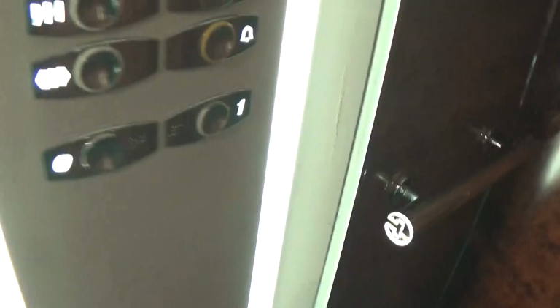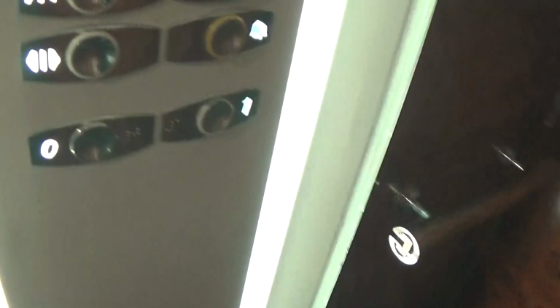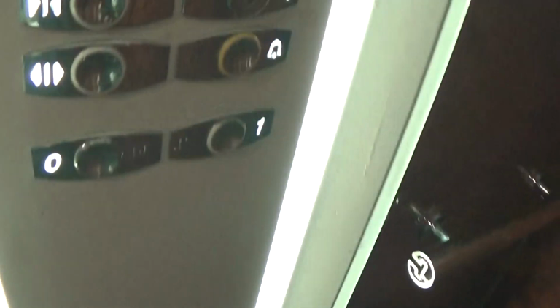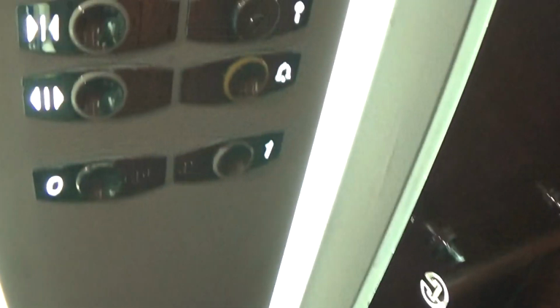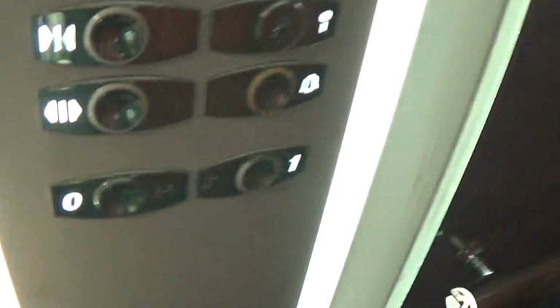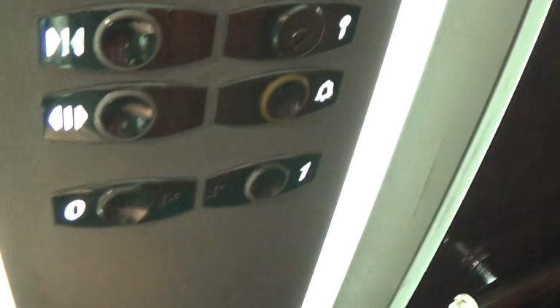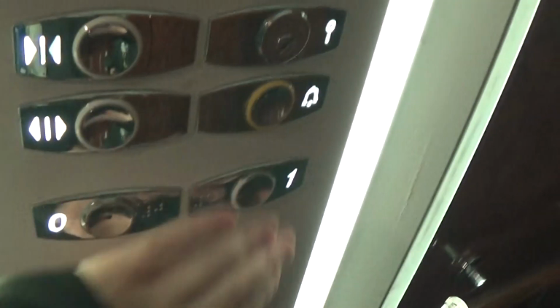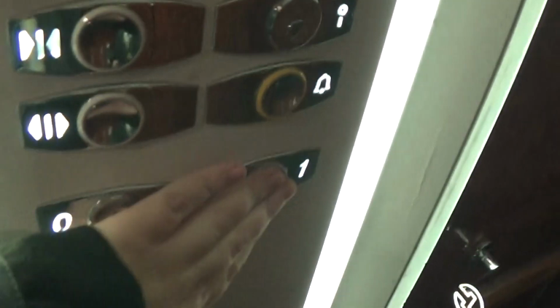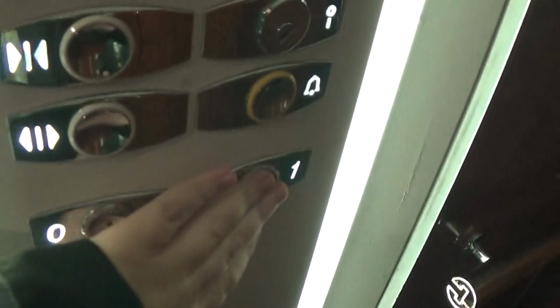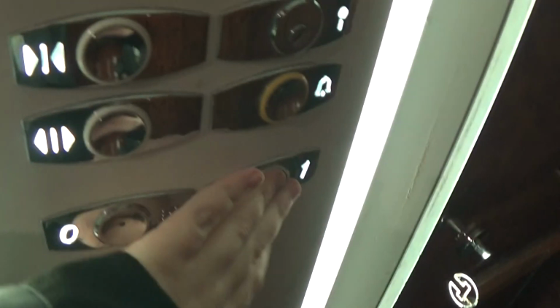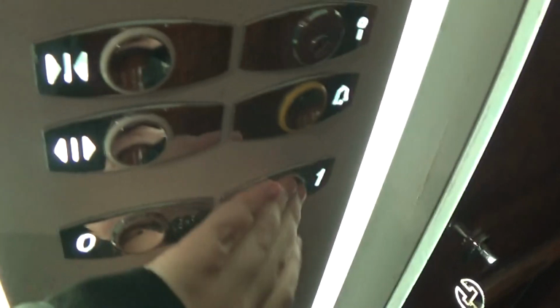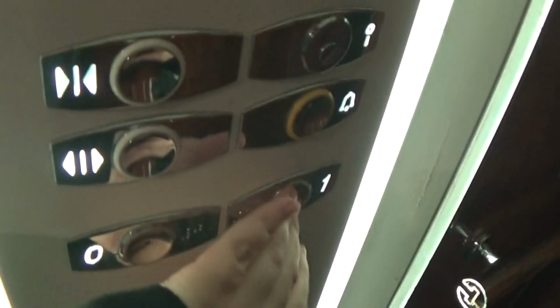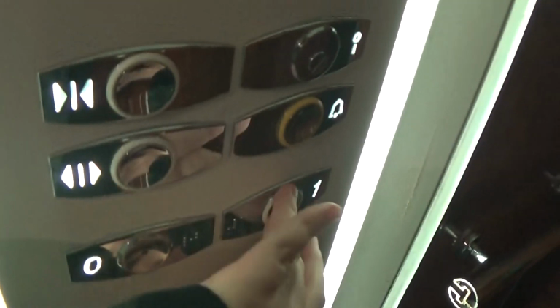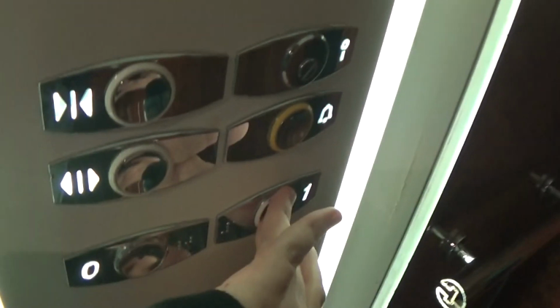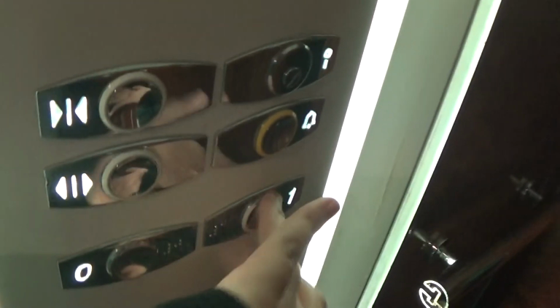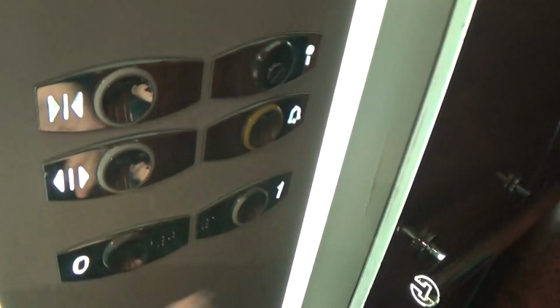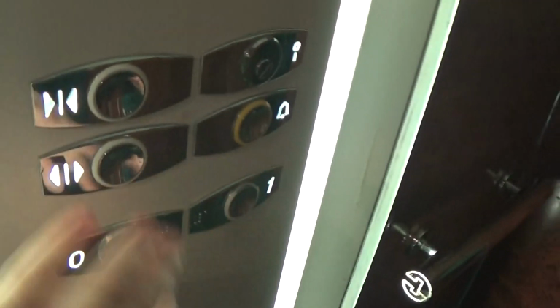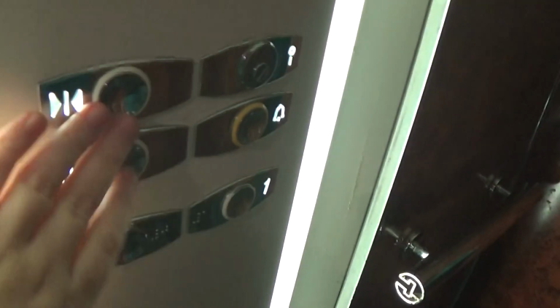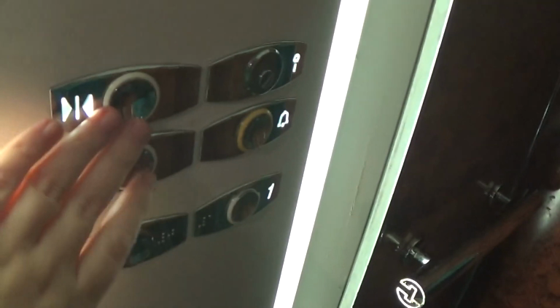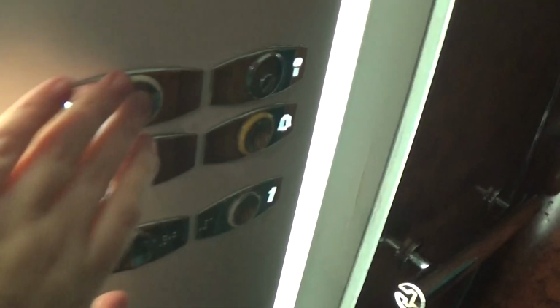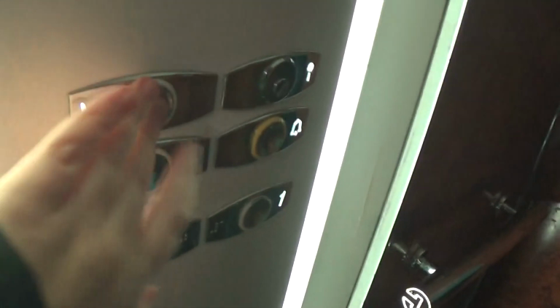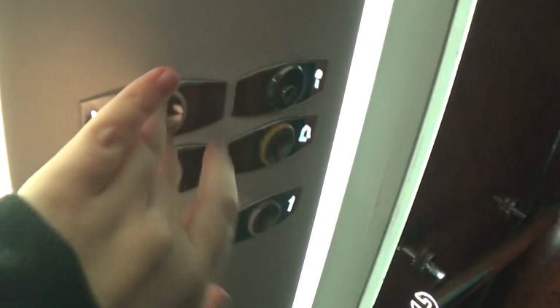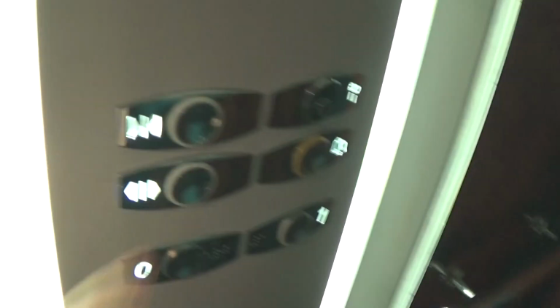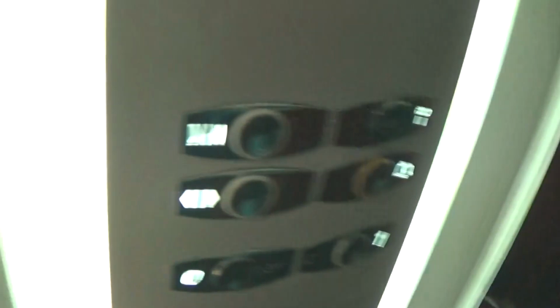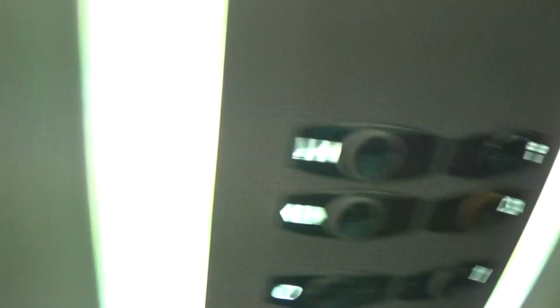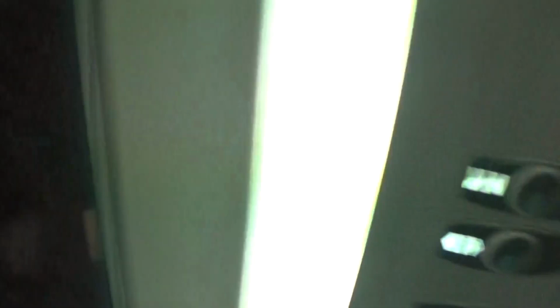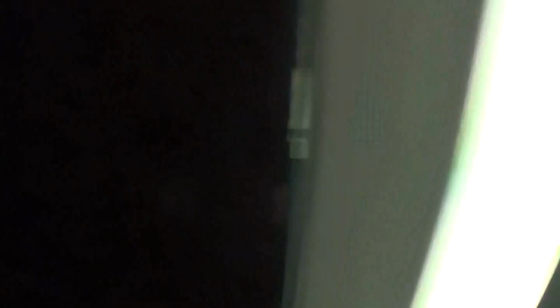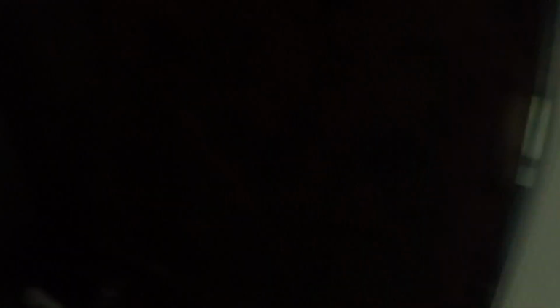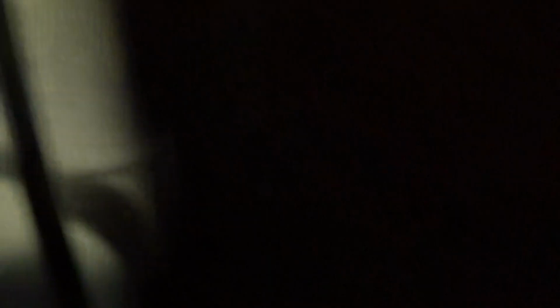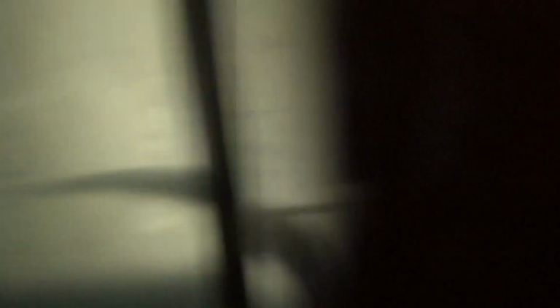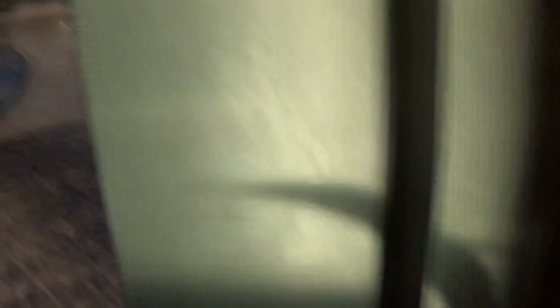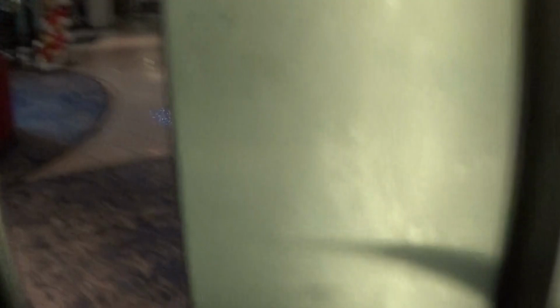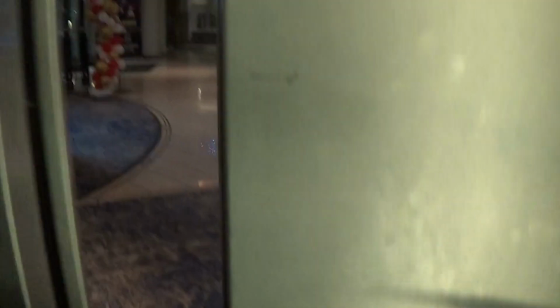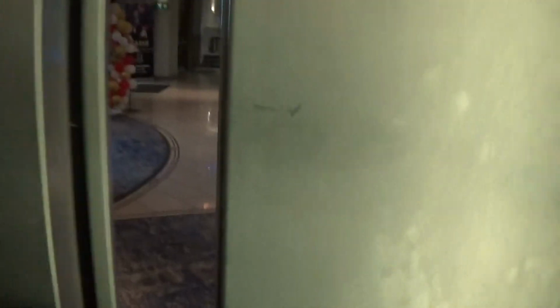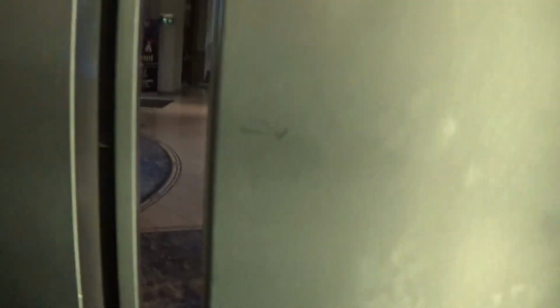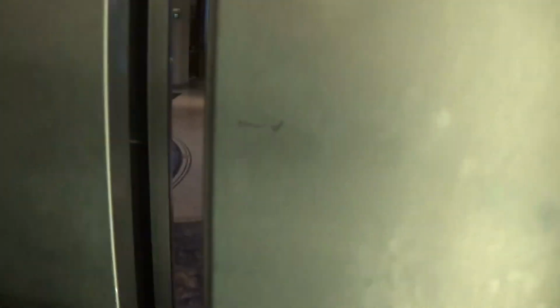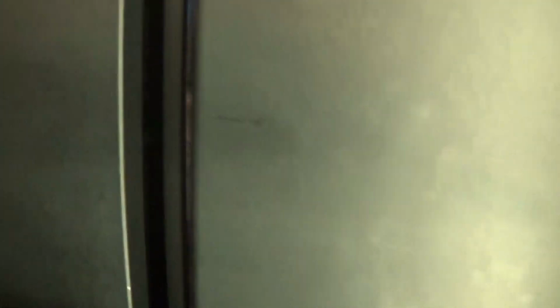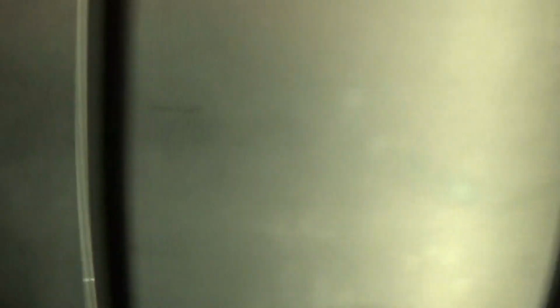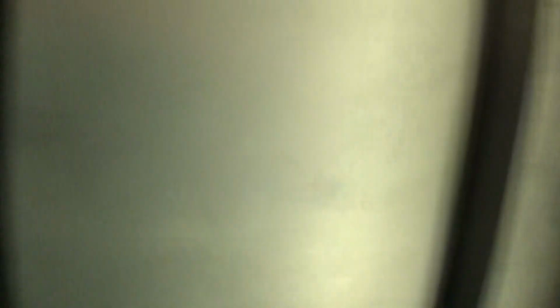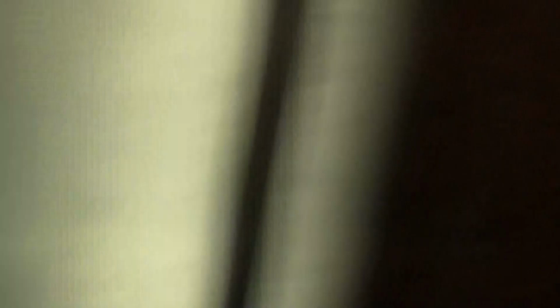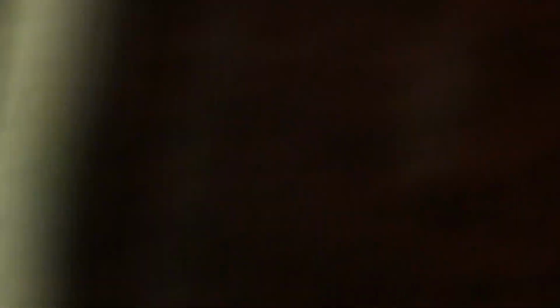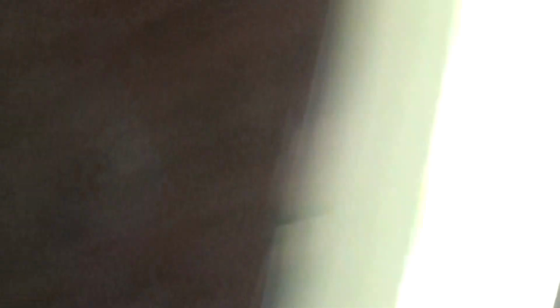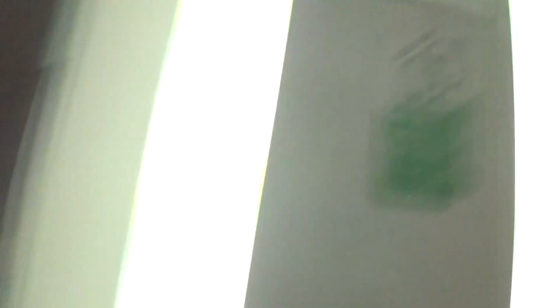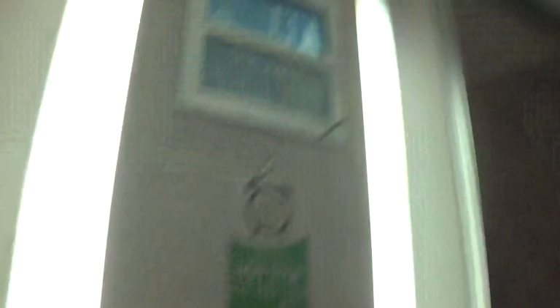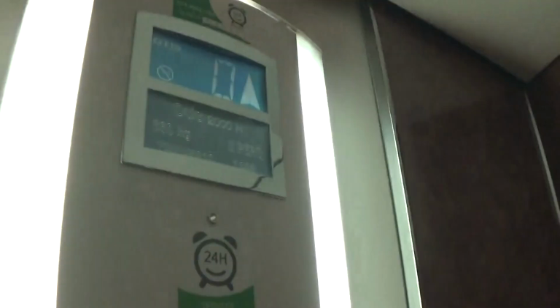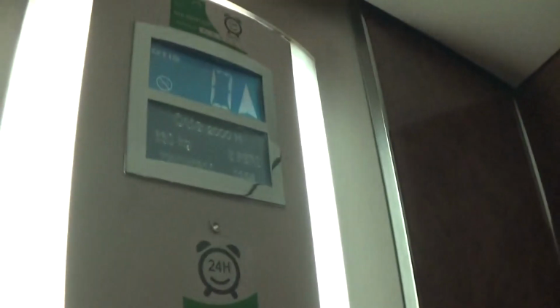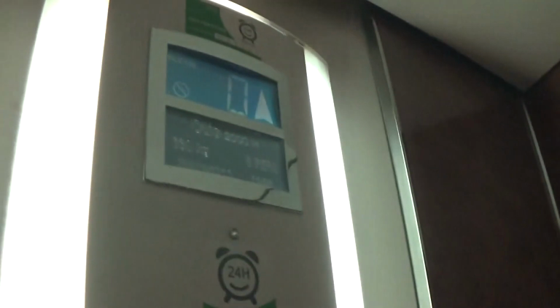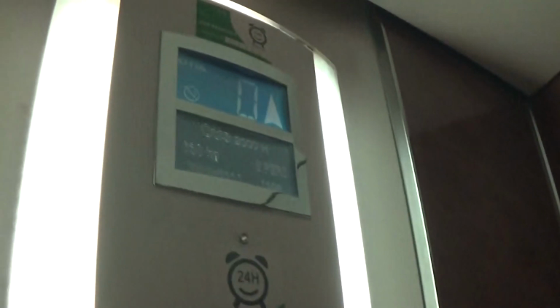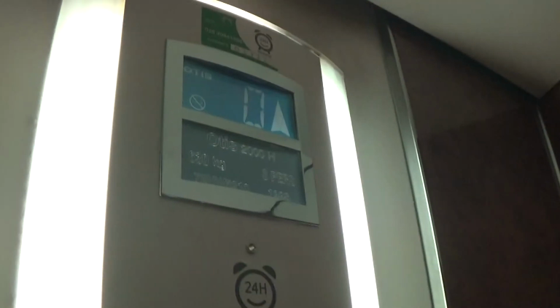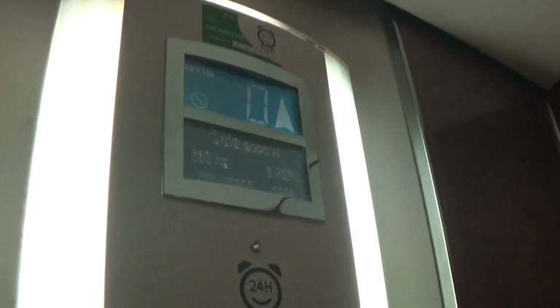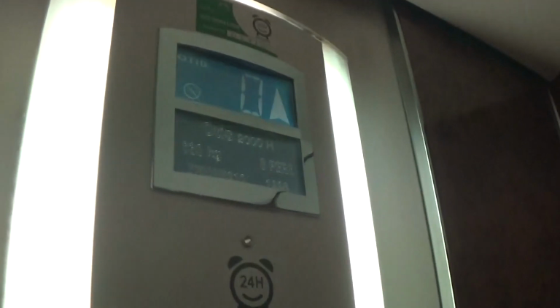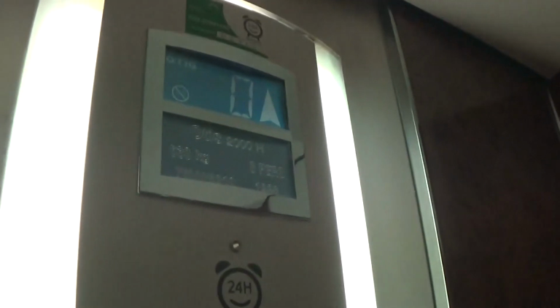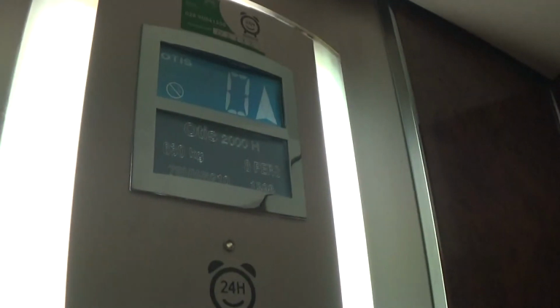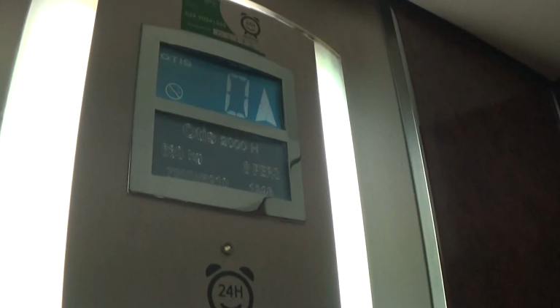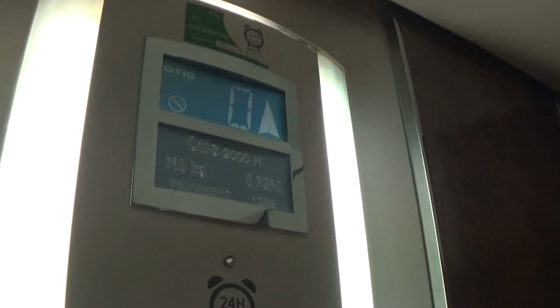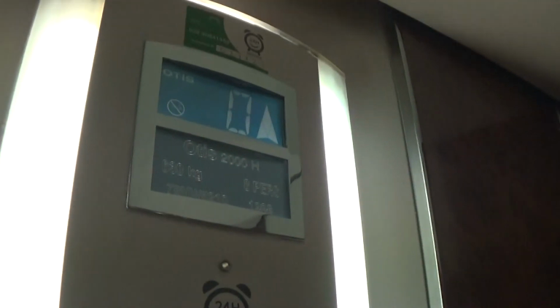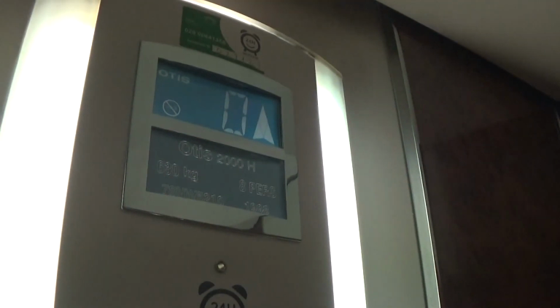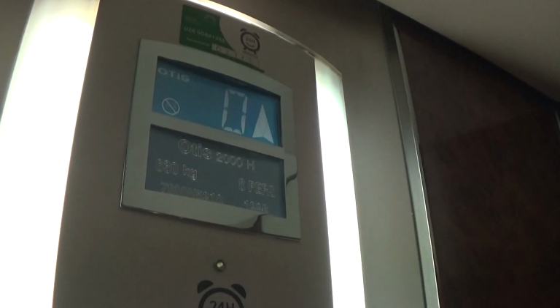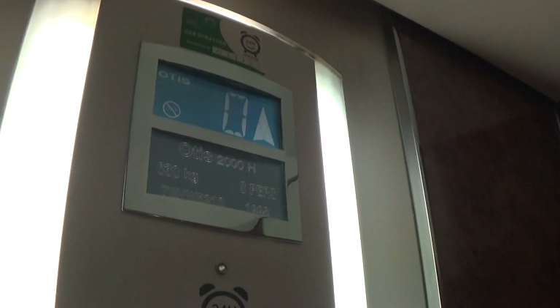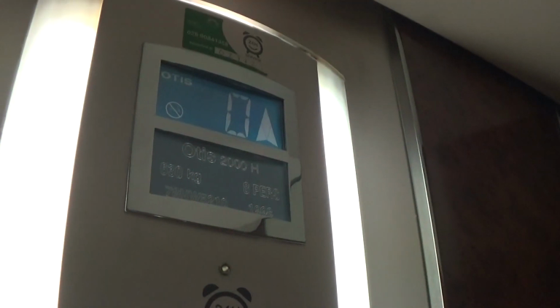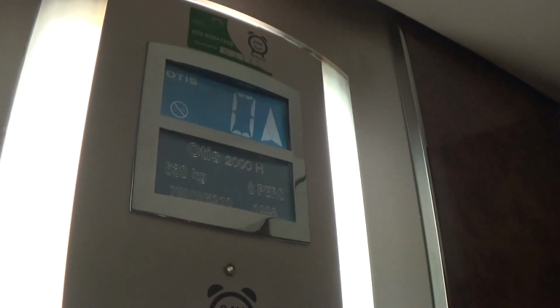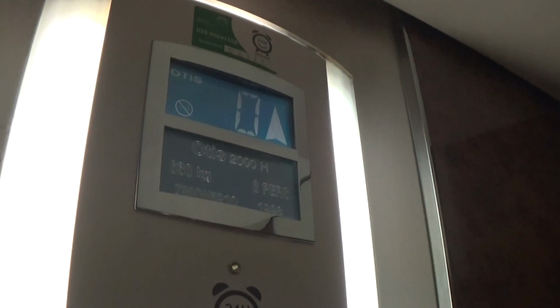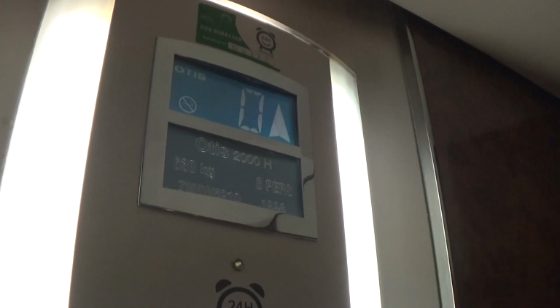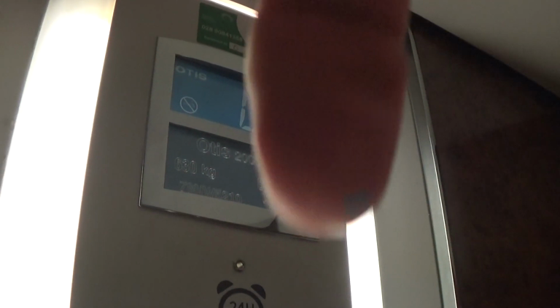It's up to one. We have hints, the door closed. Capacity is 630kg. 8 persons.